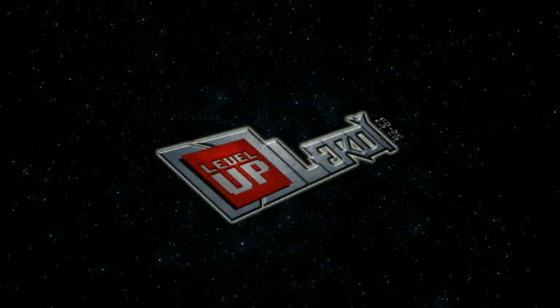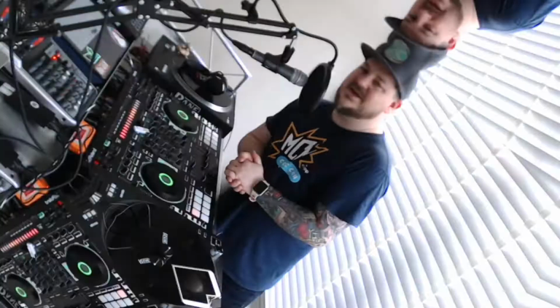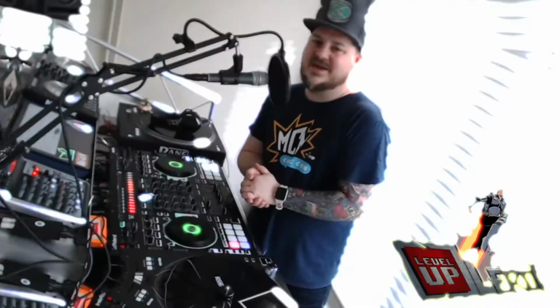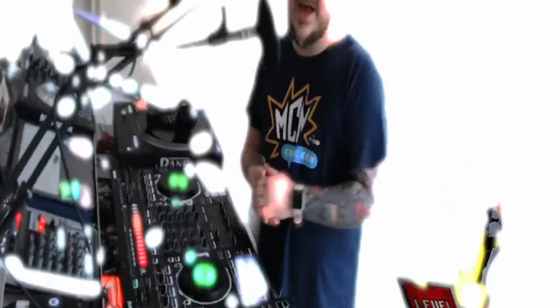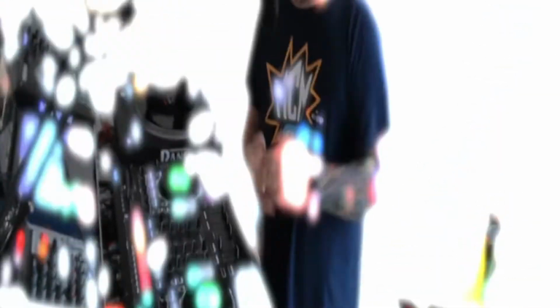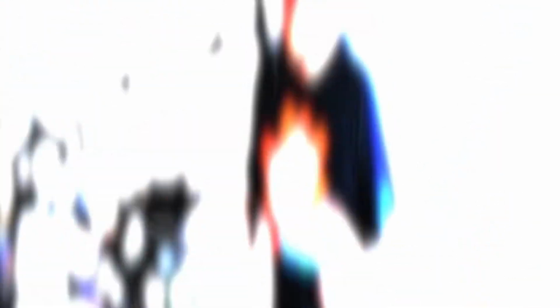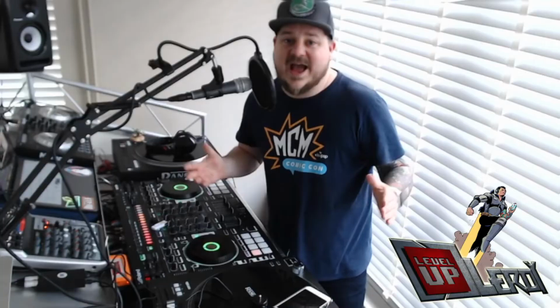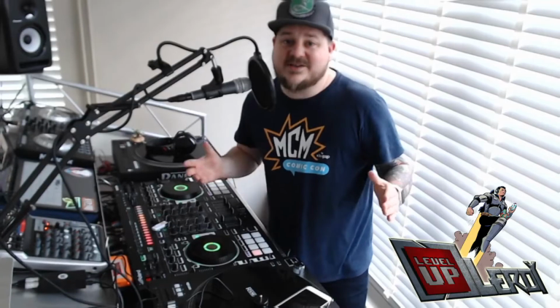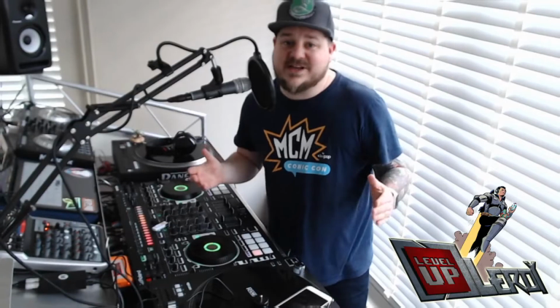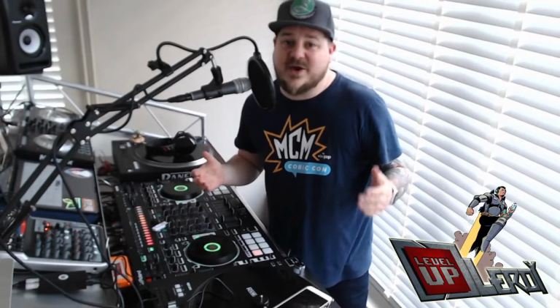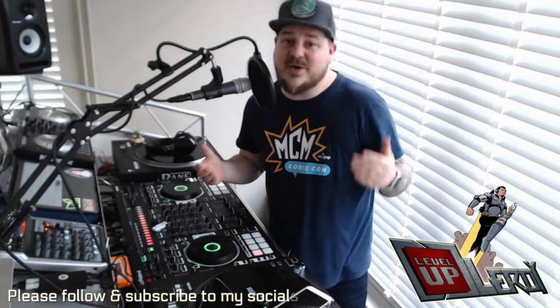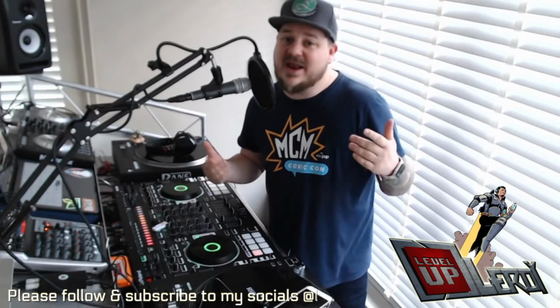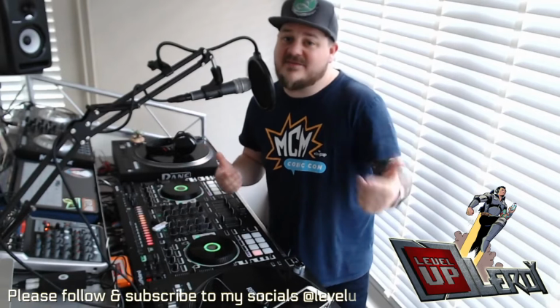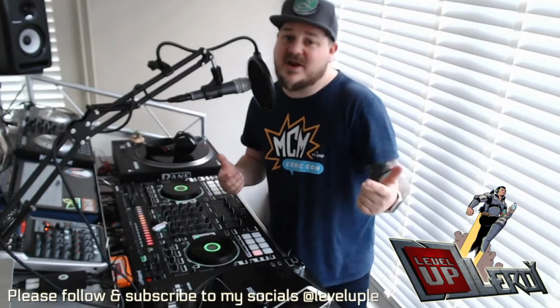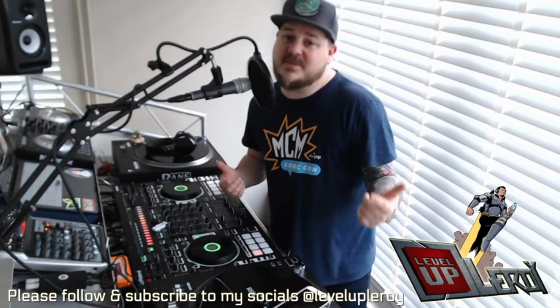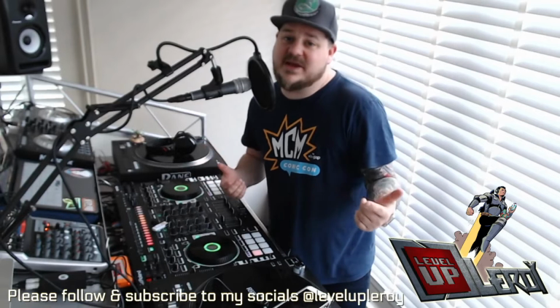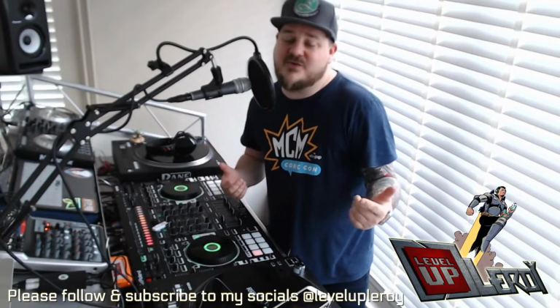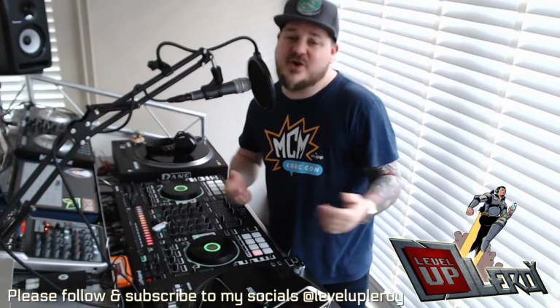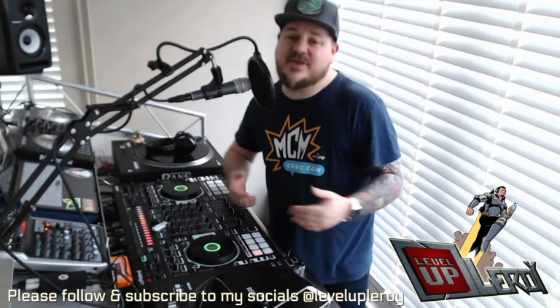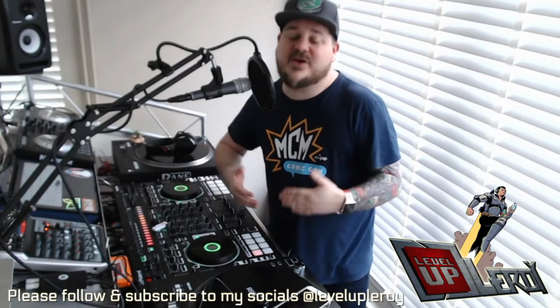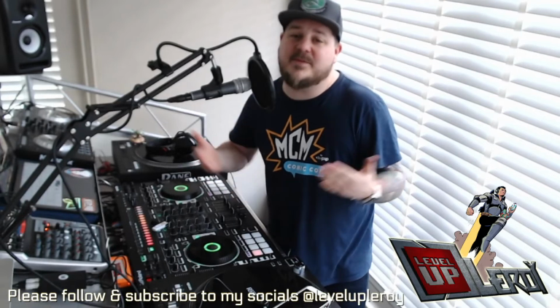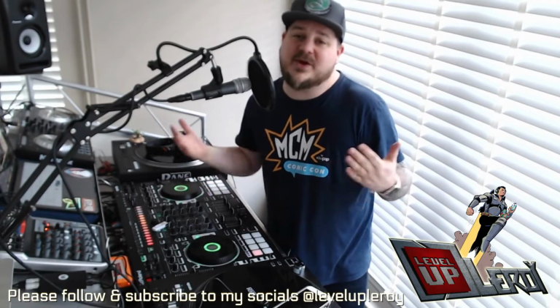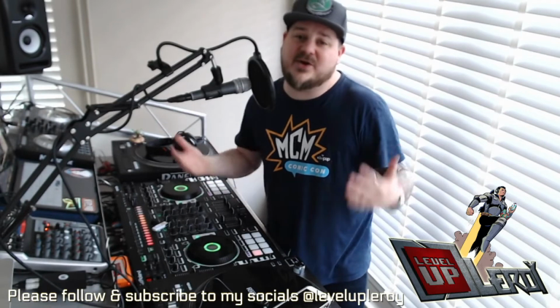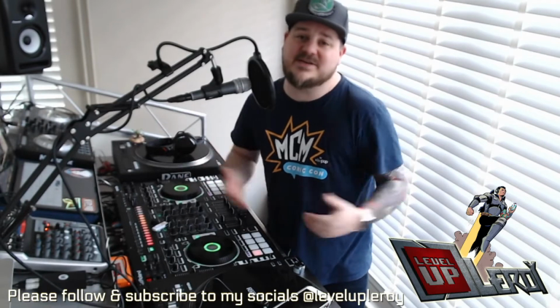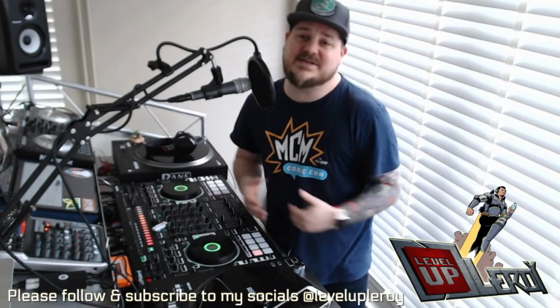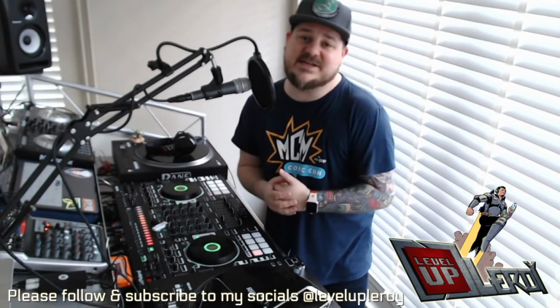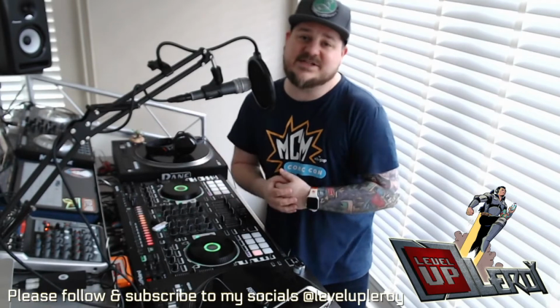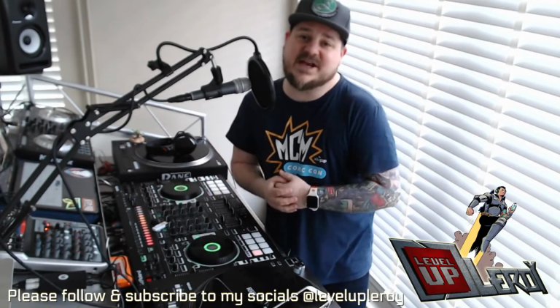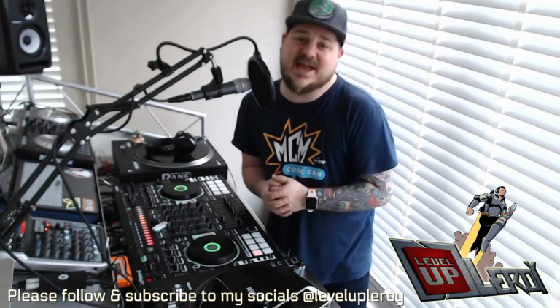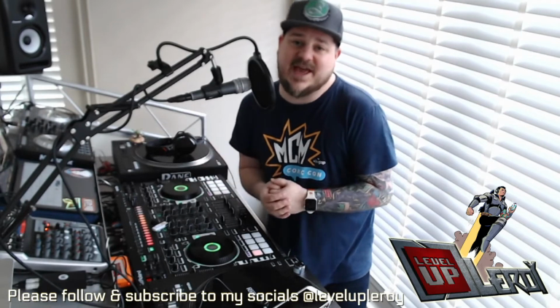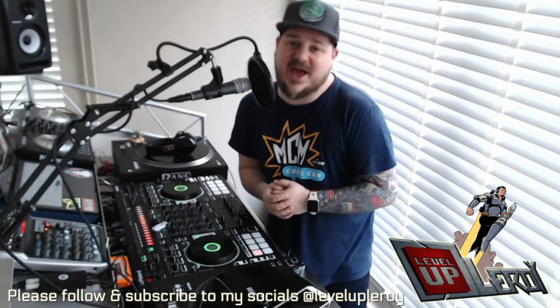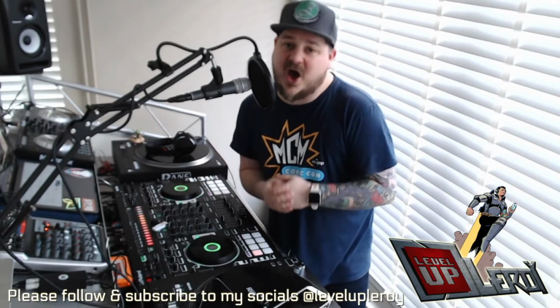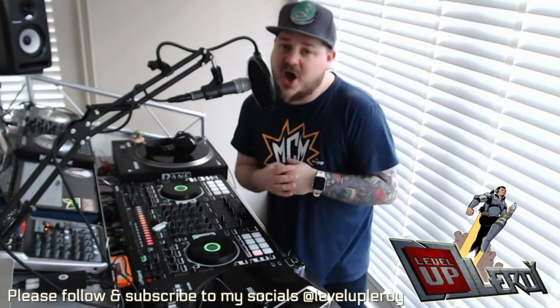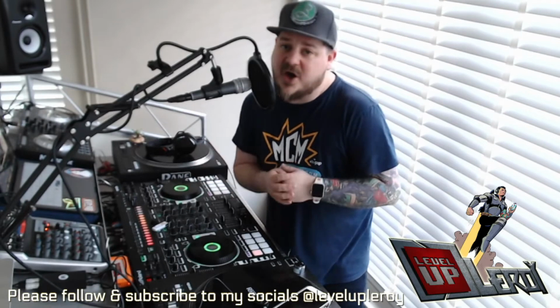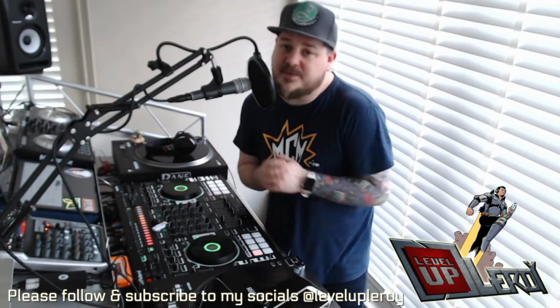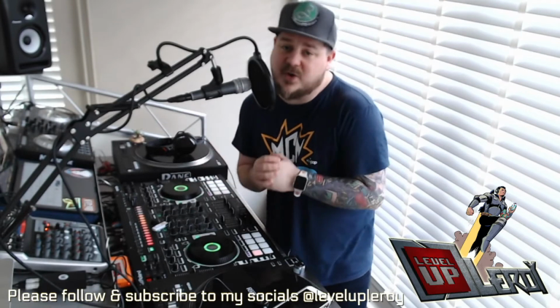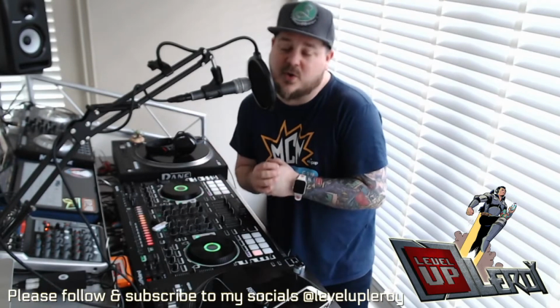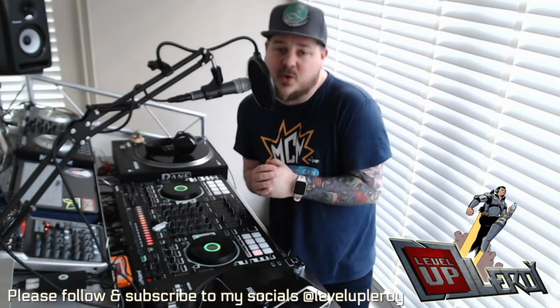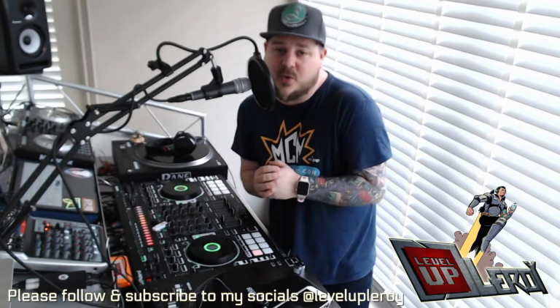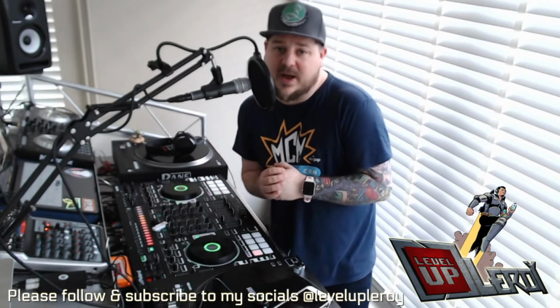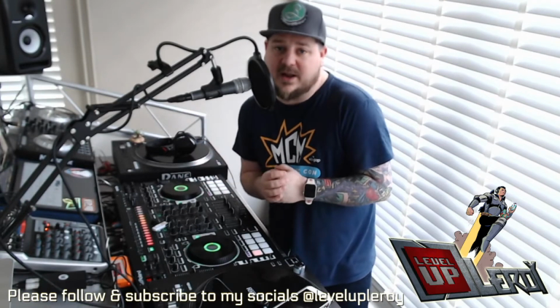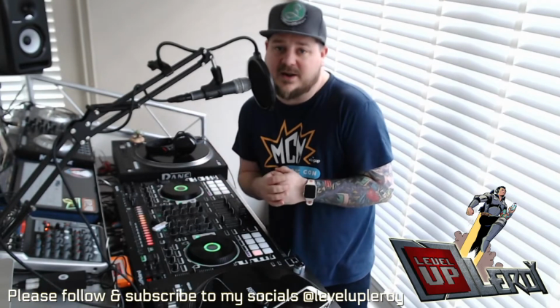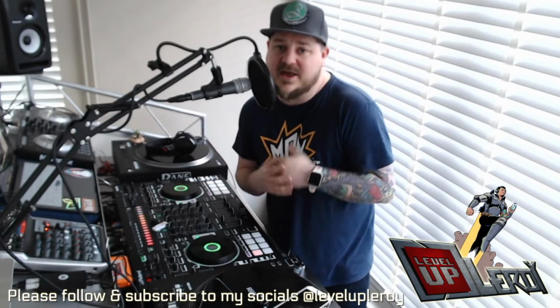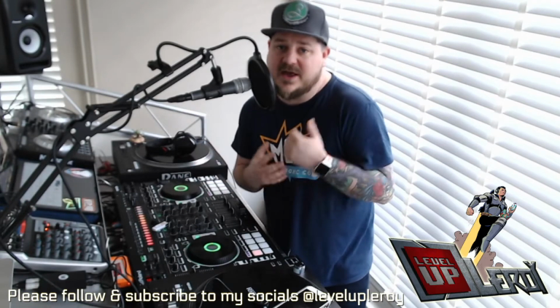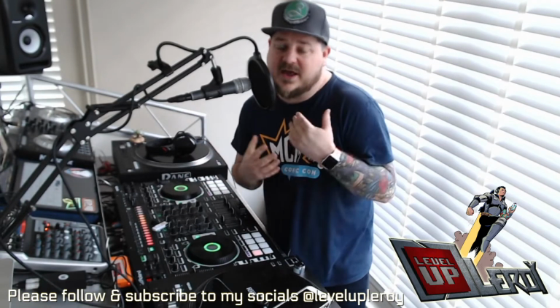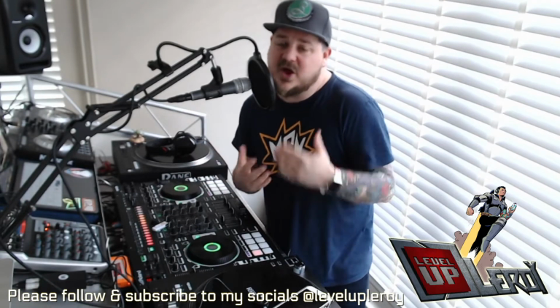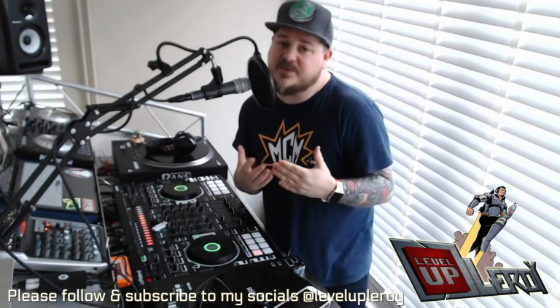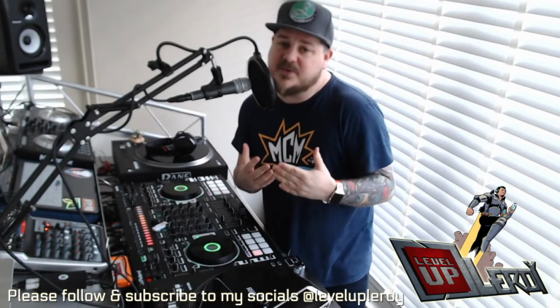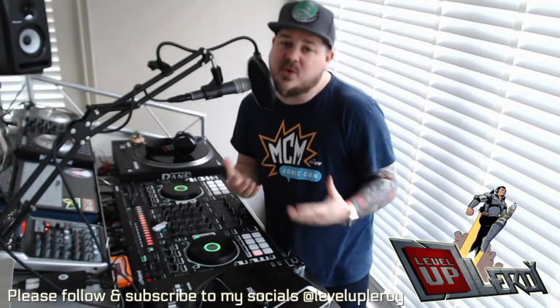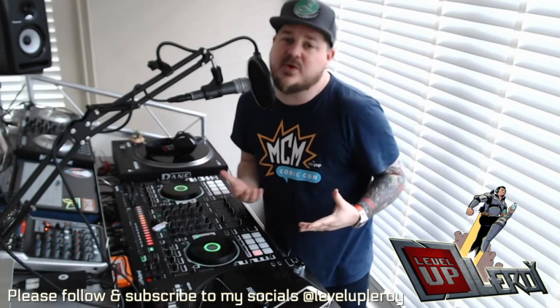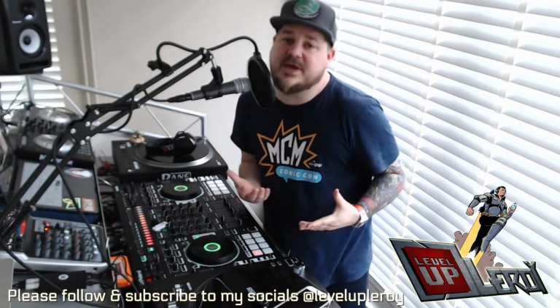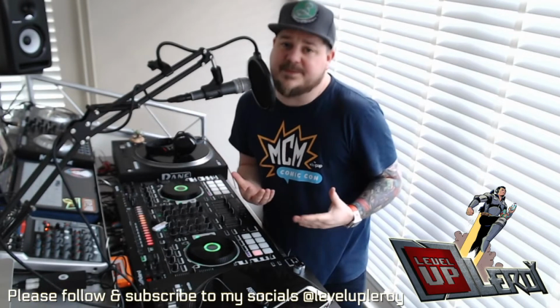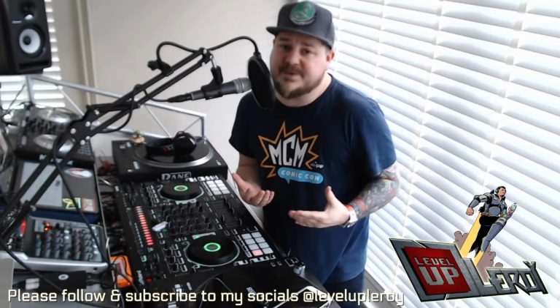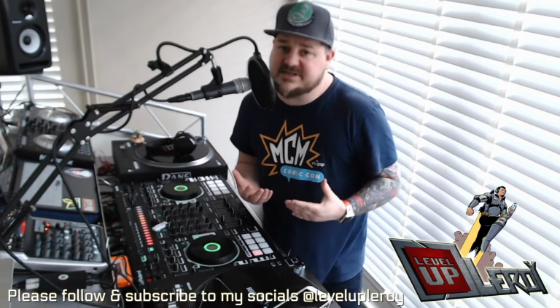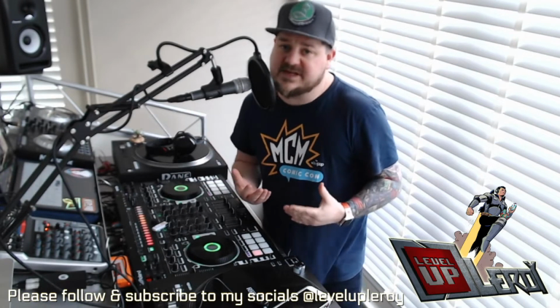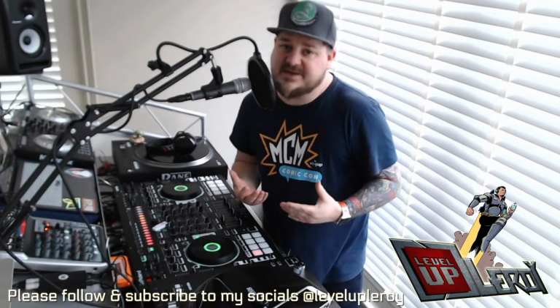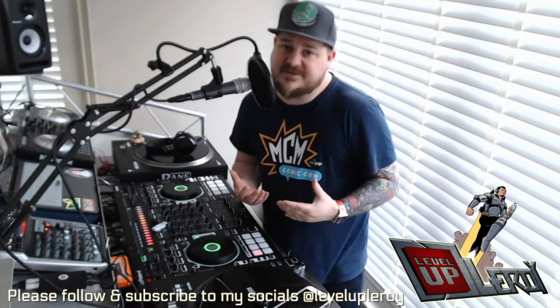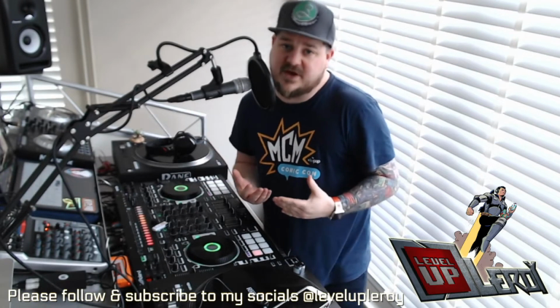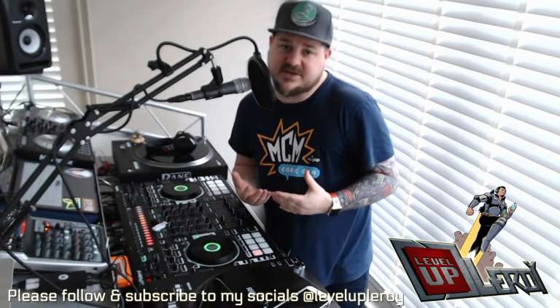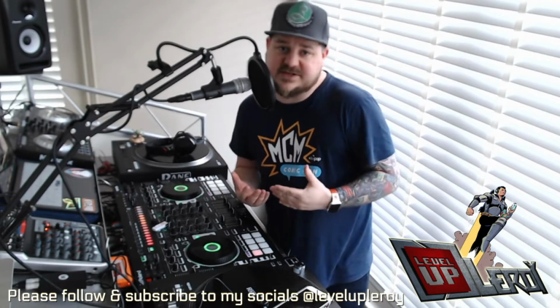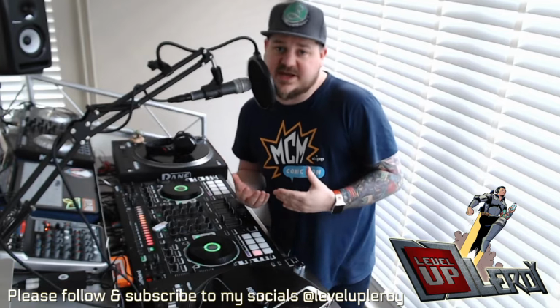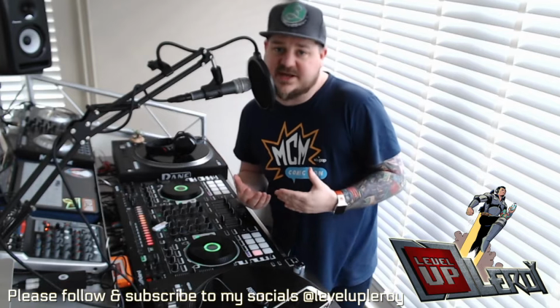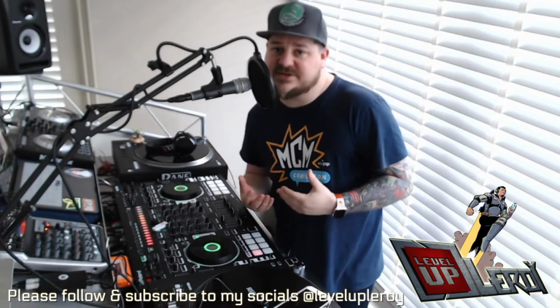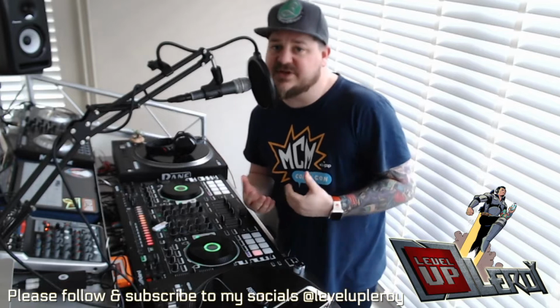Hey, how's it going? Level Up Leroy, the Comic Con DJ here. I hope you're all well and I hope you're all keeping safe, guys and girls.